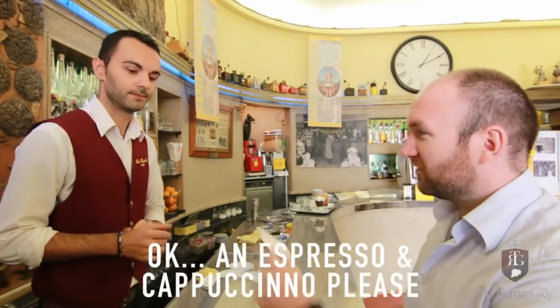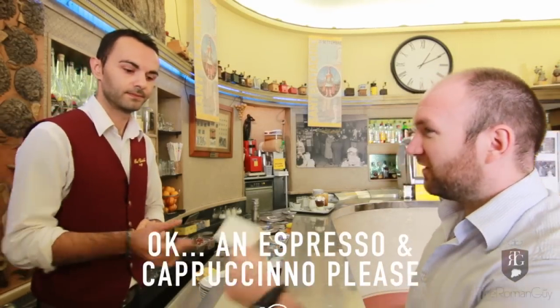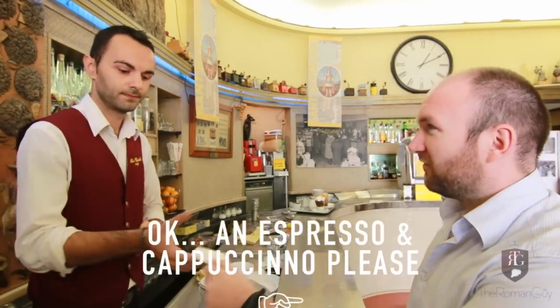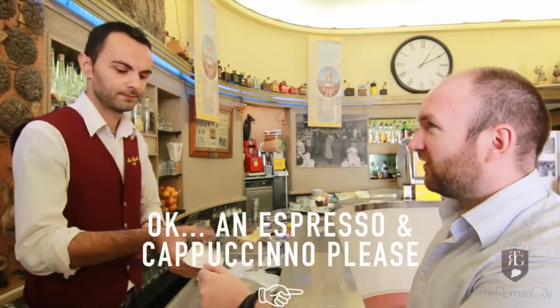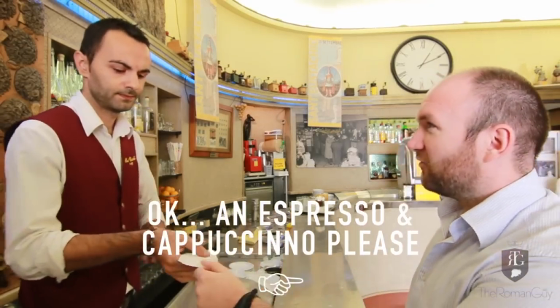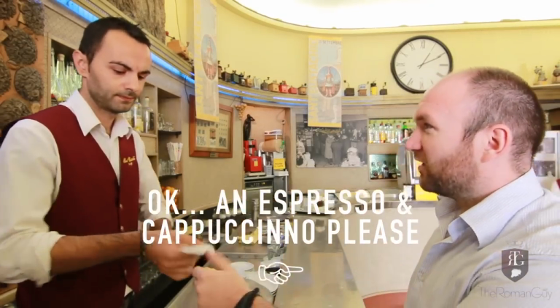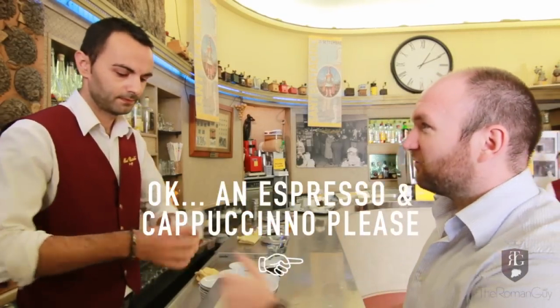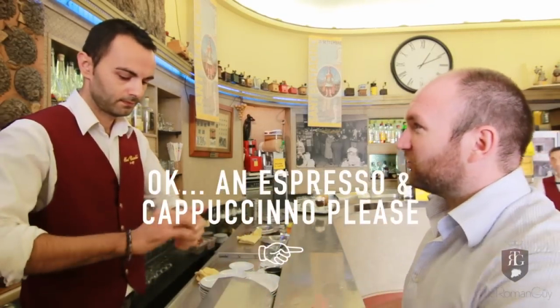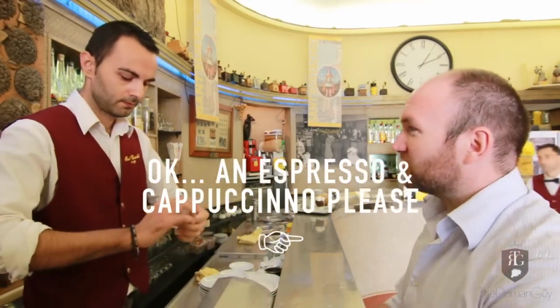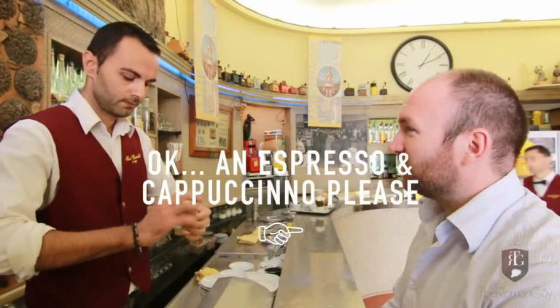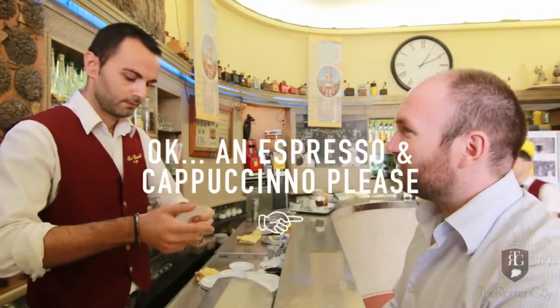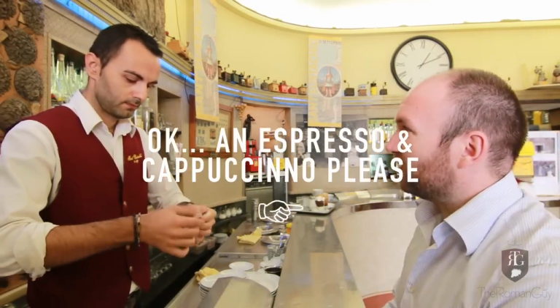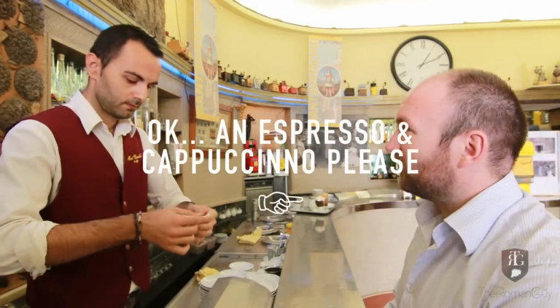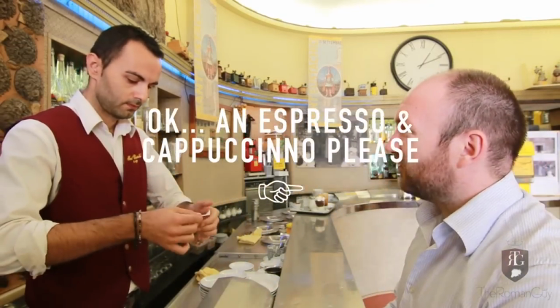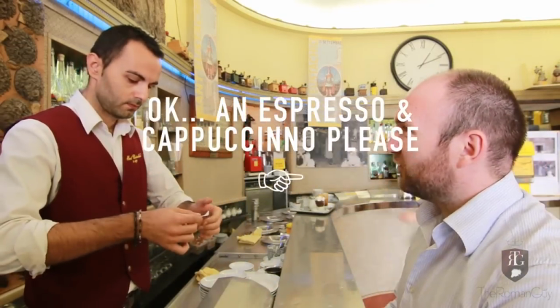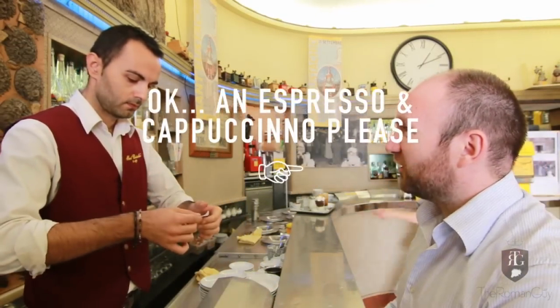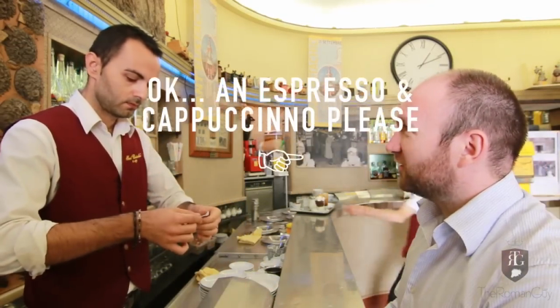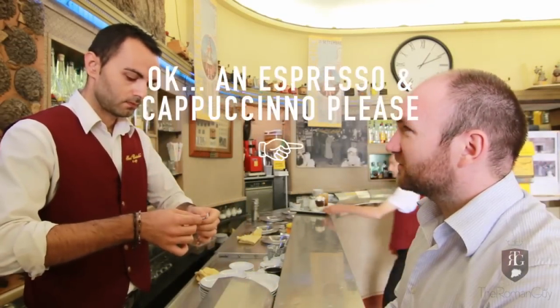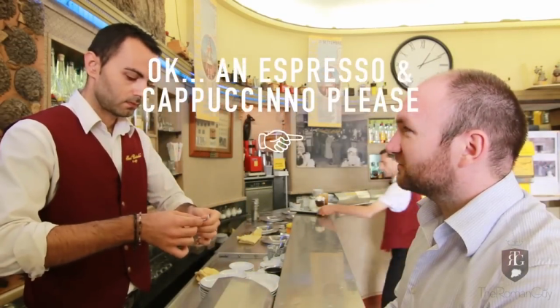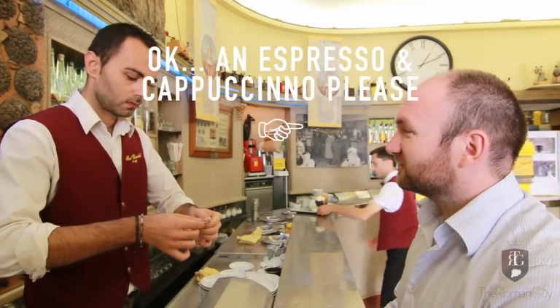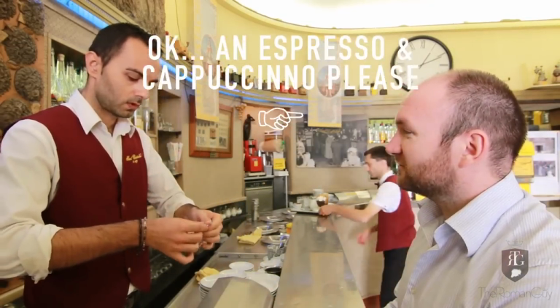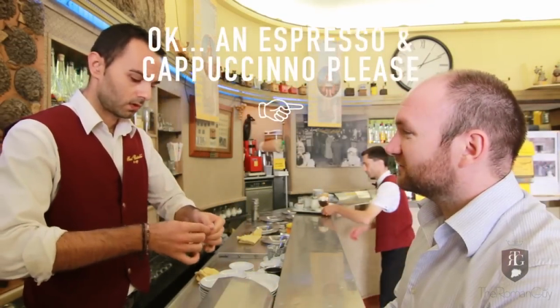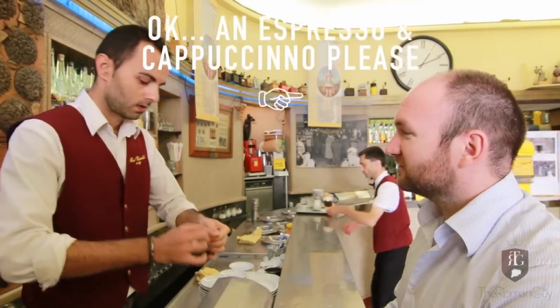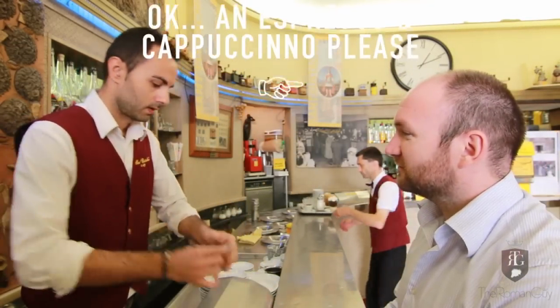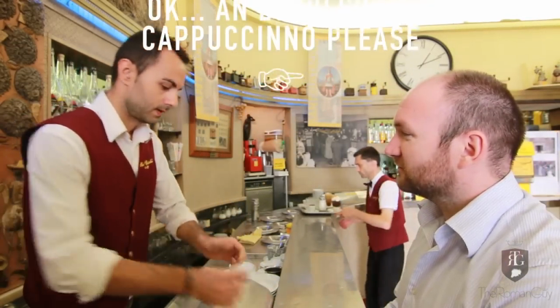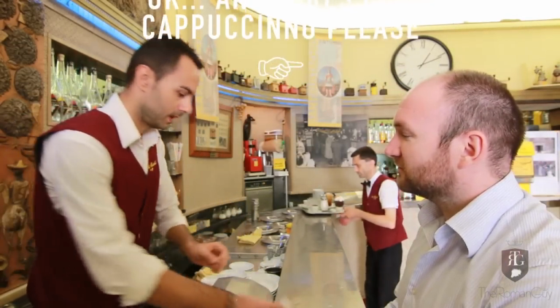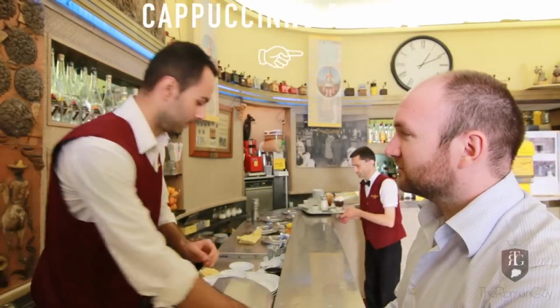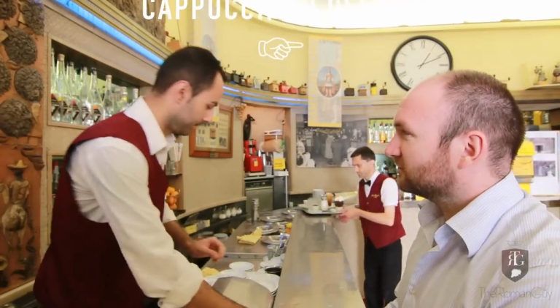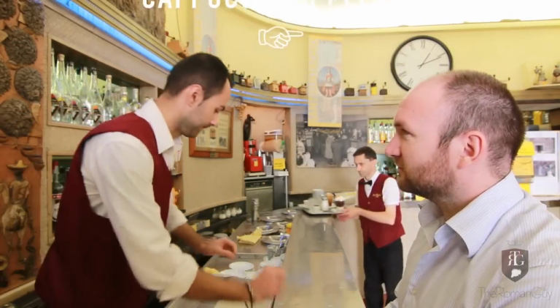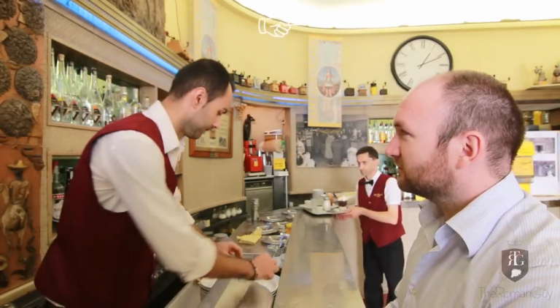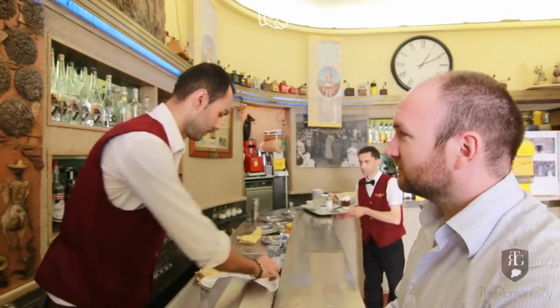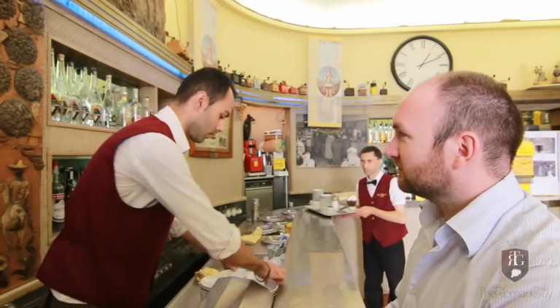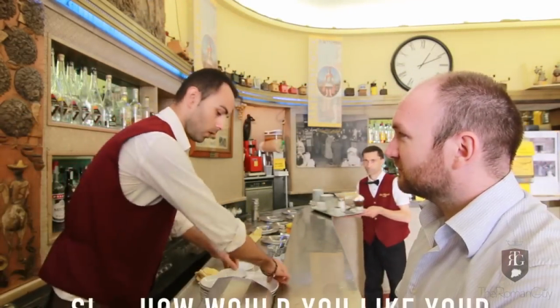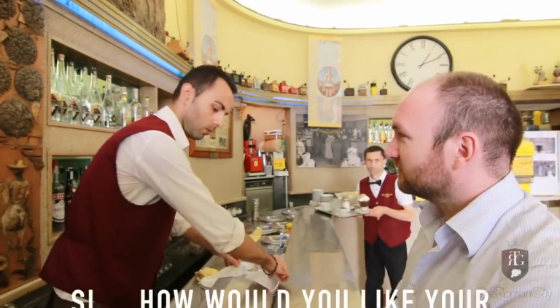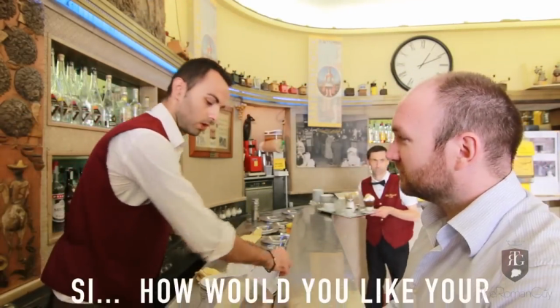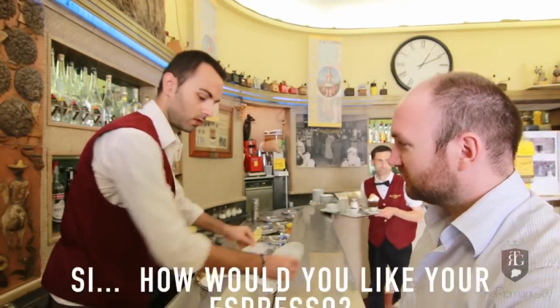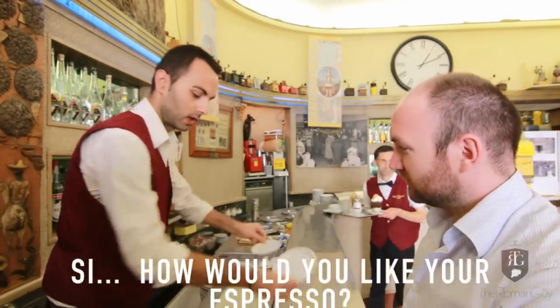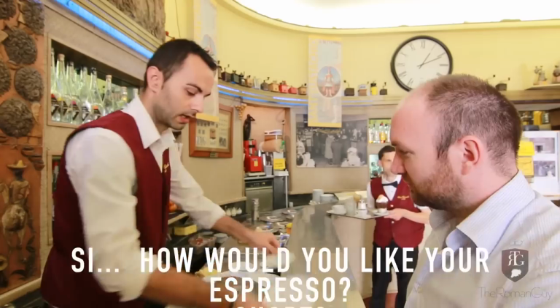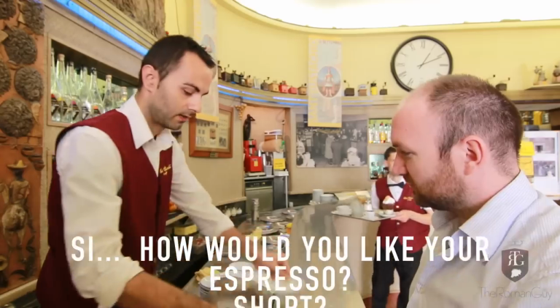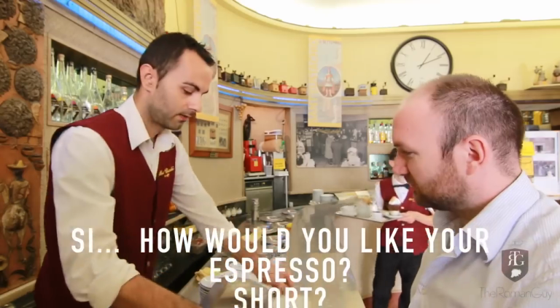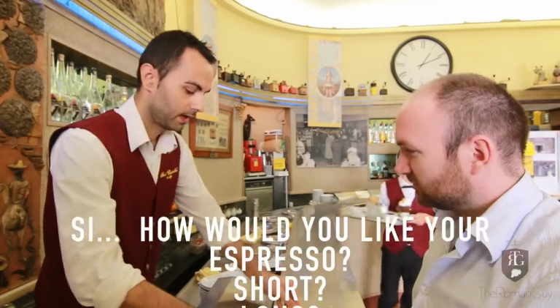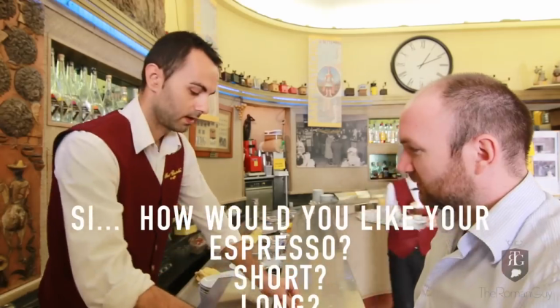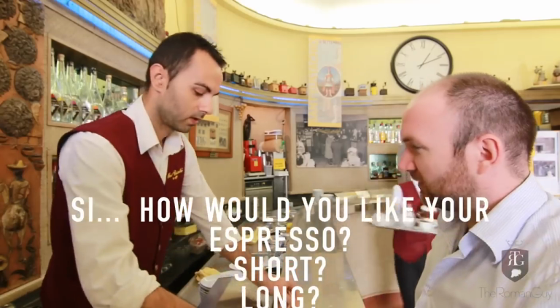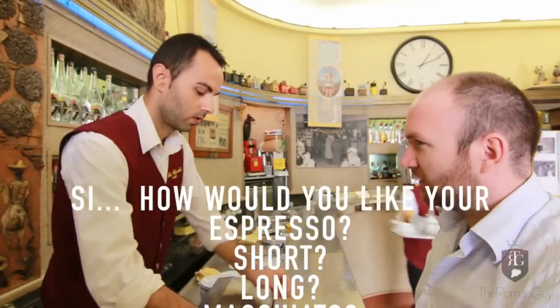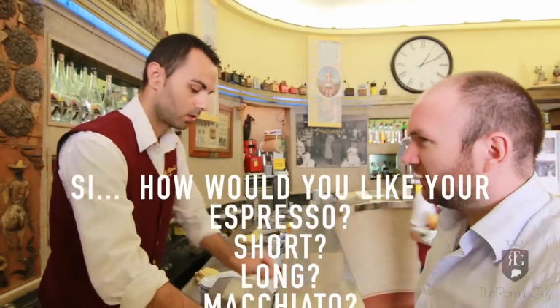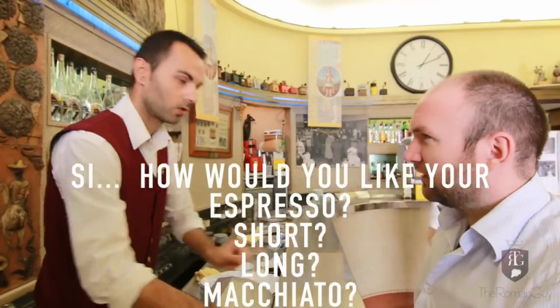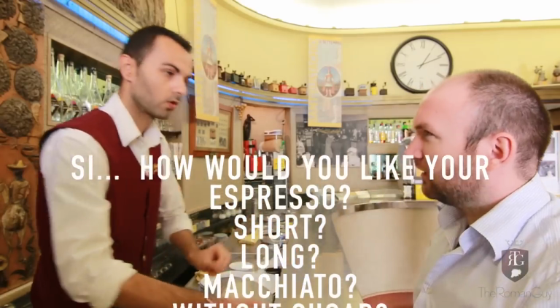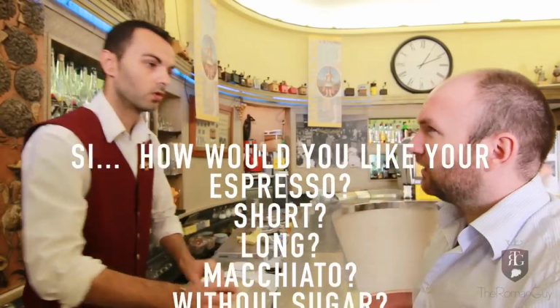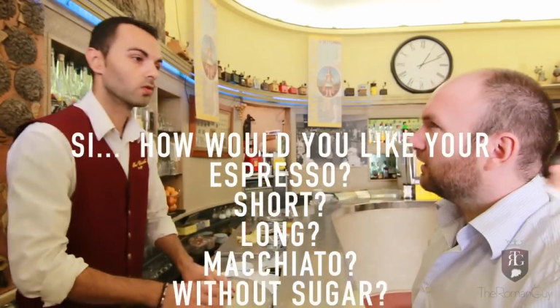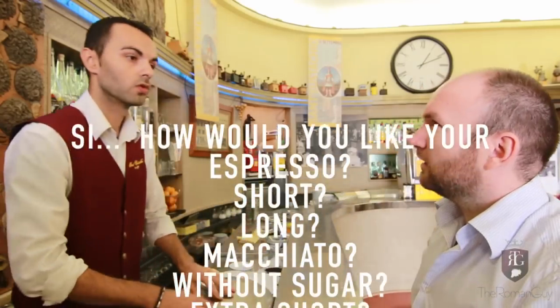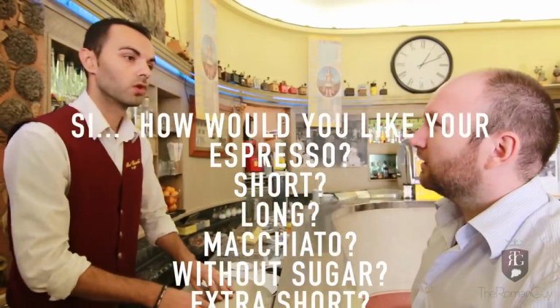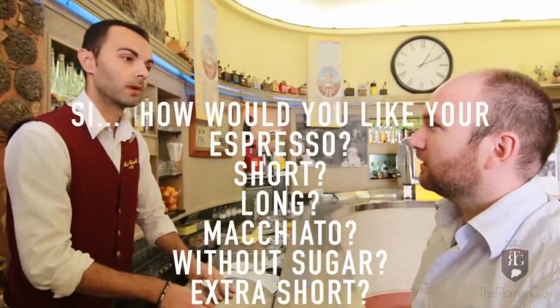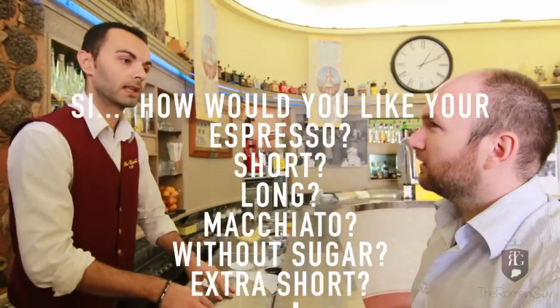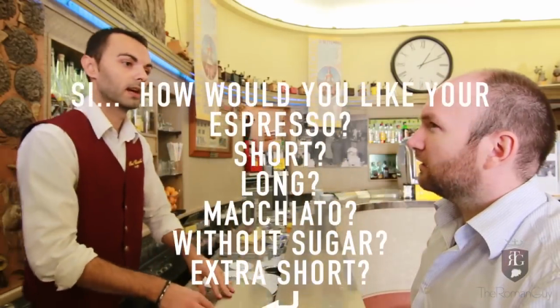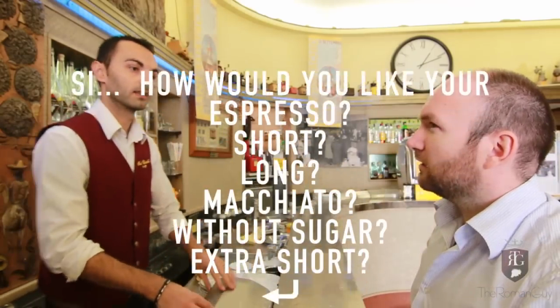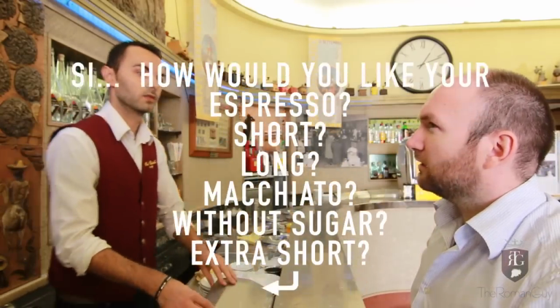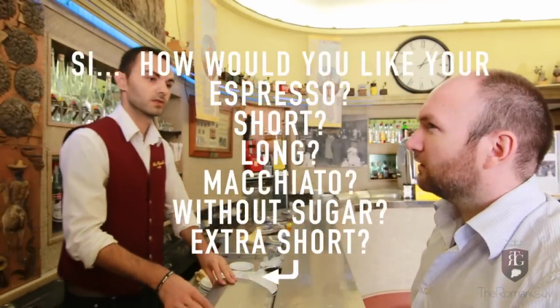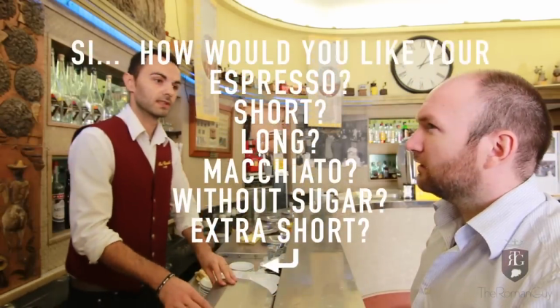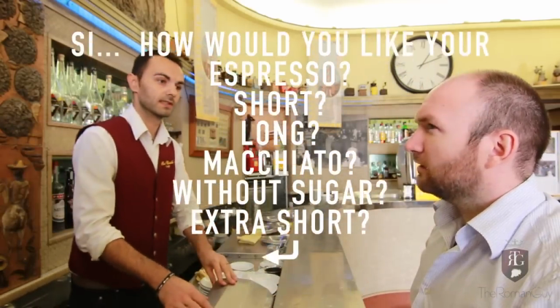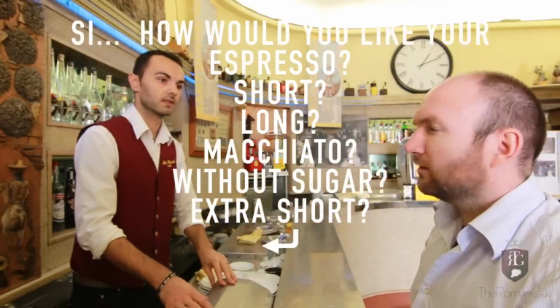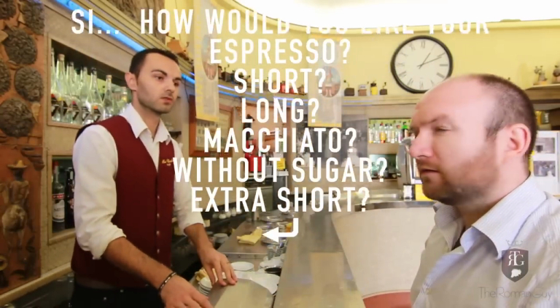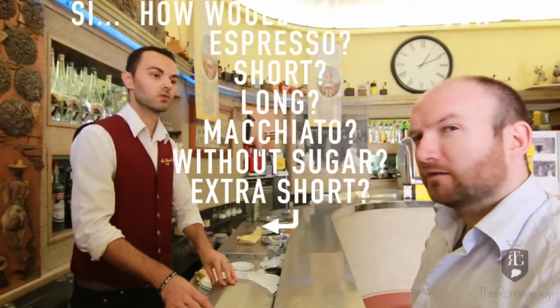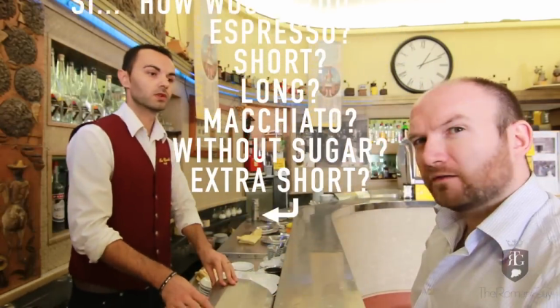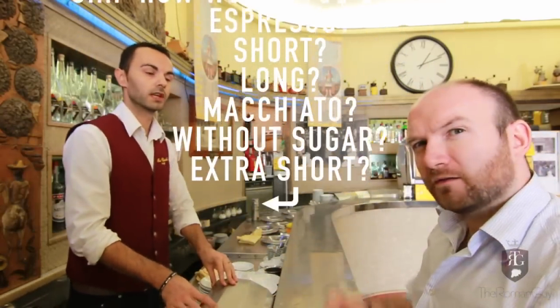A coffee or a cappuccino, per favore? If you want coffee, it's very long, macchiato, without sugar.